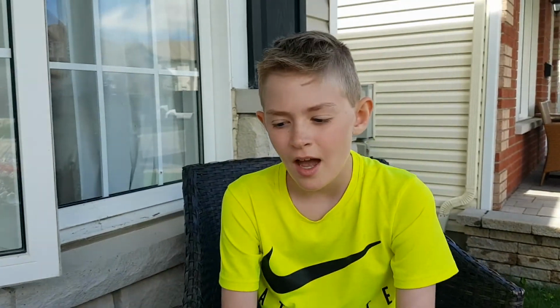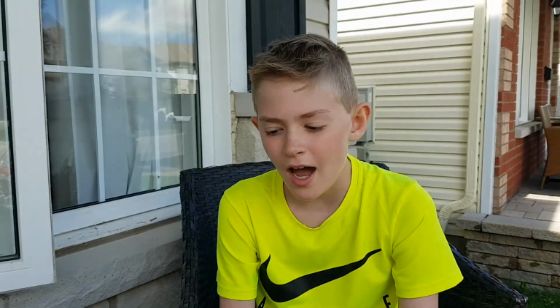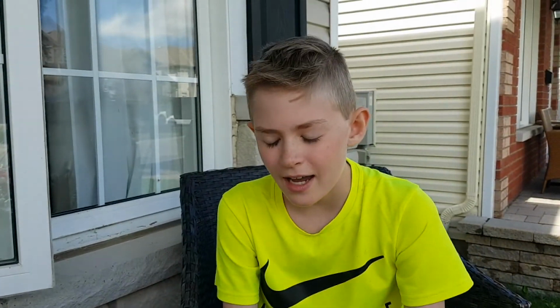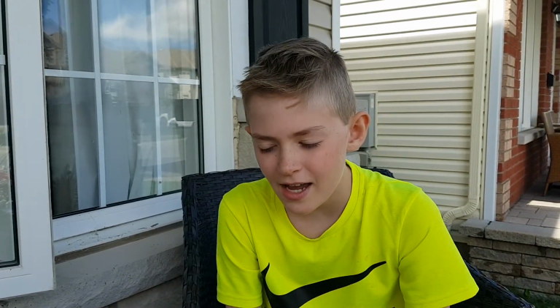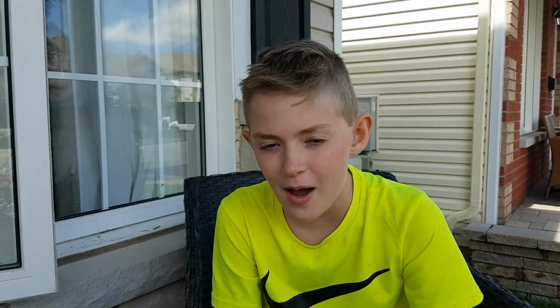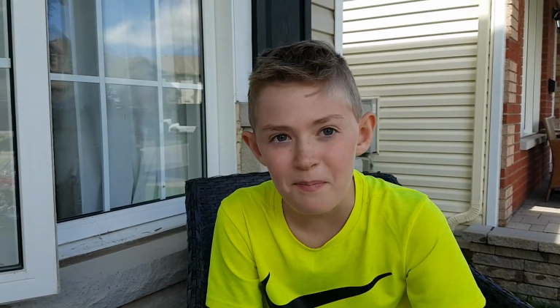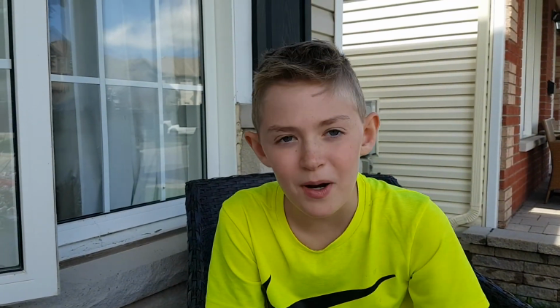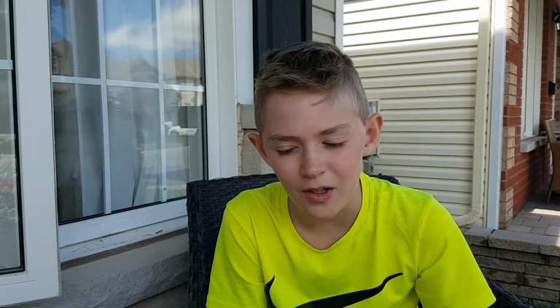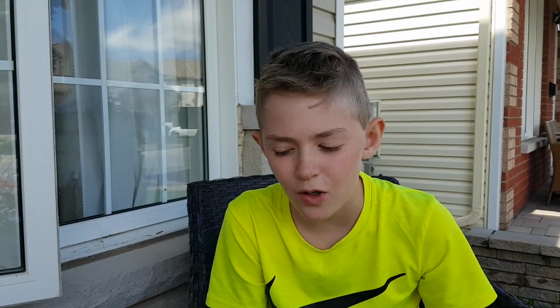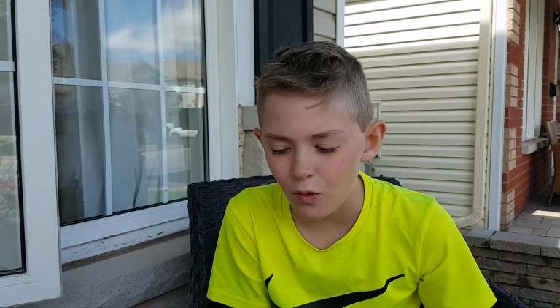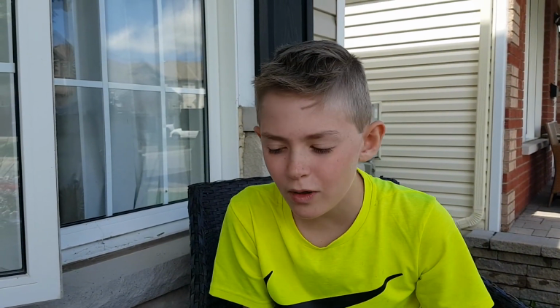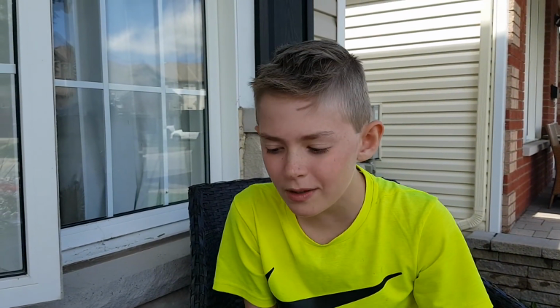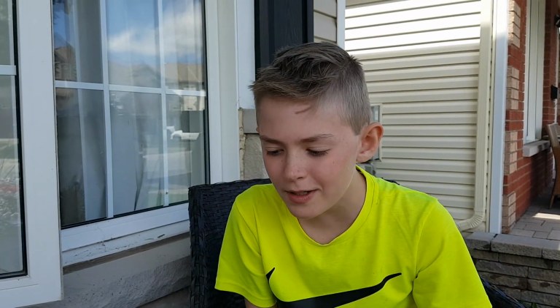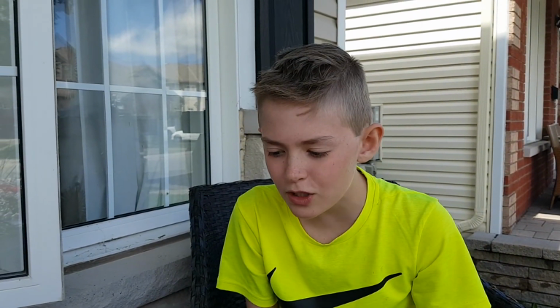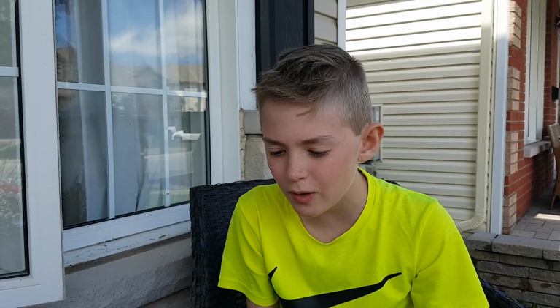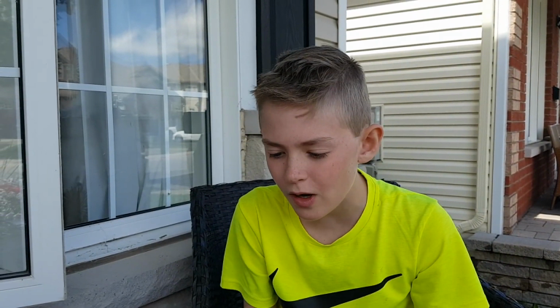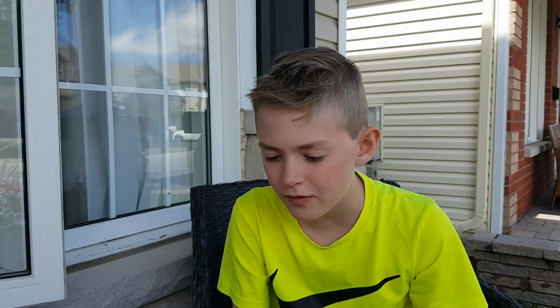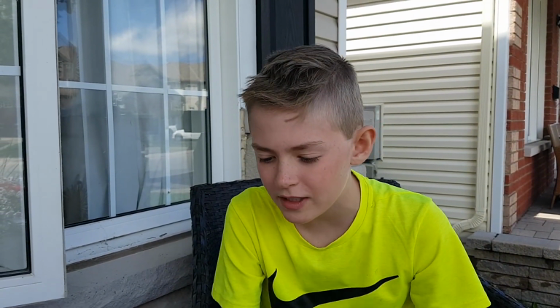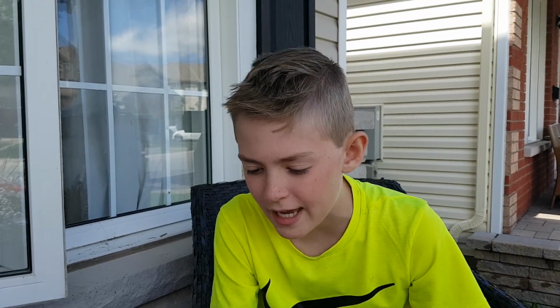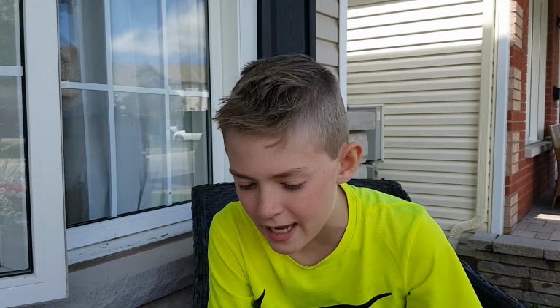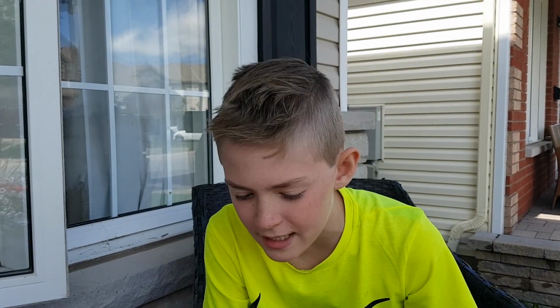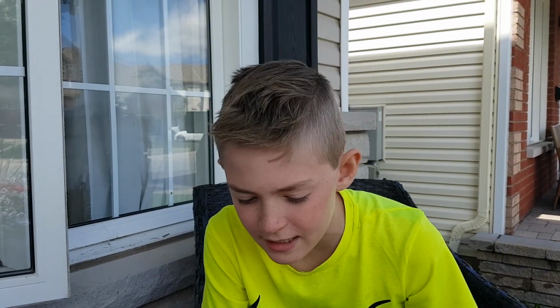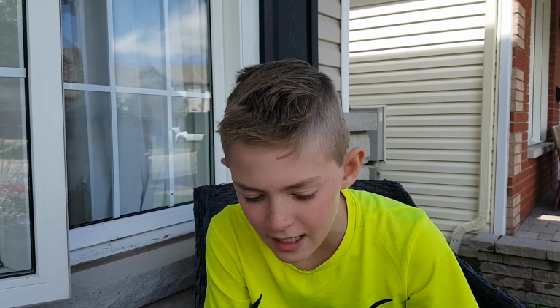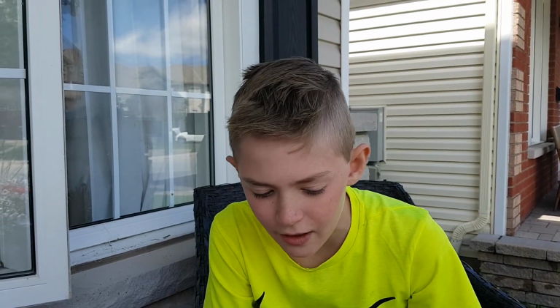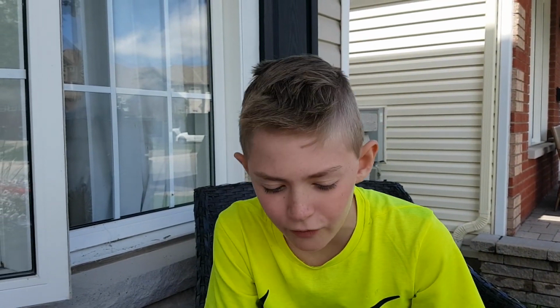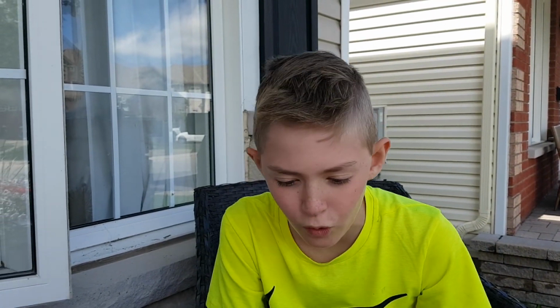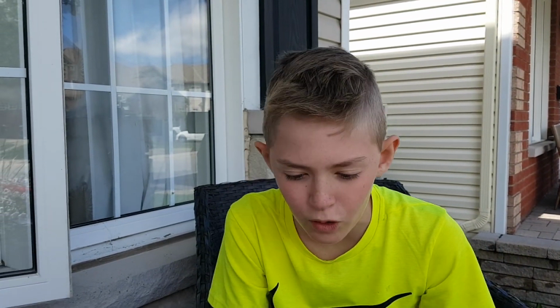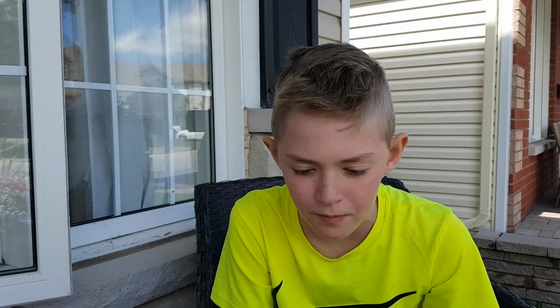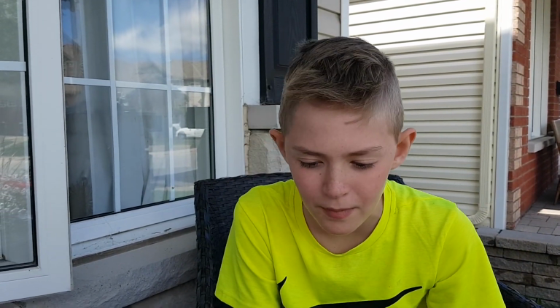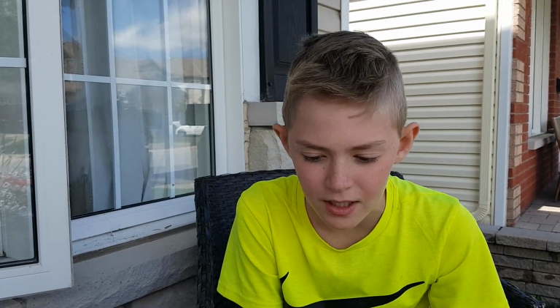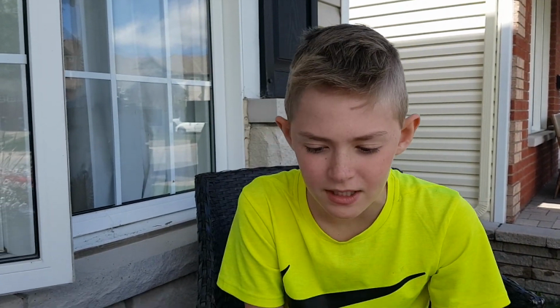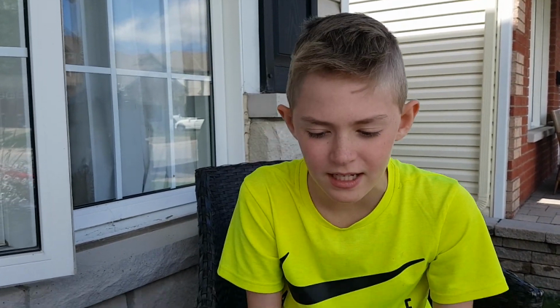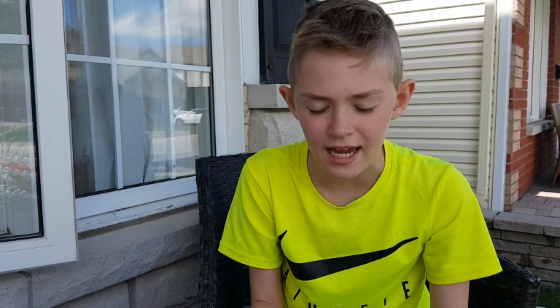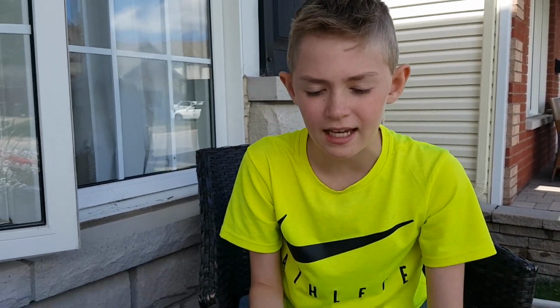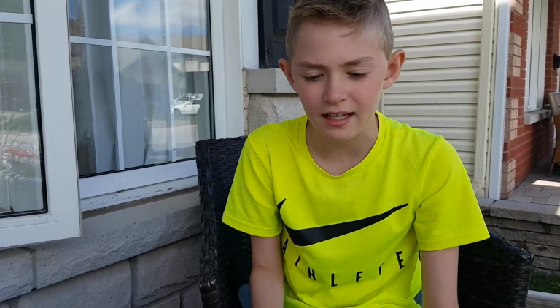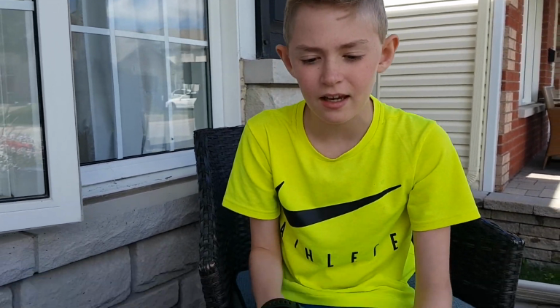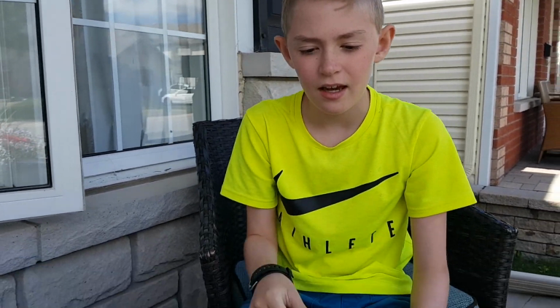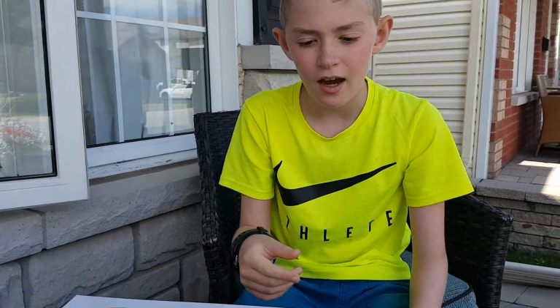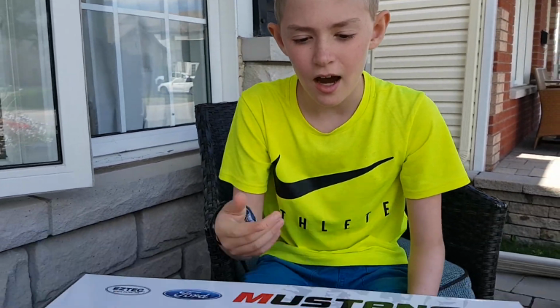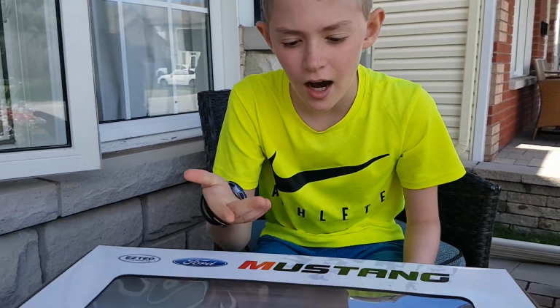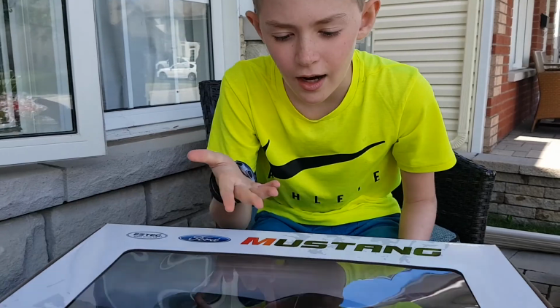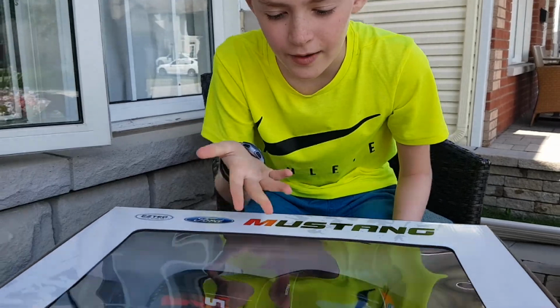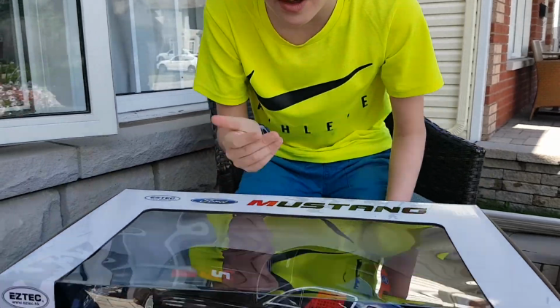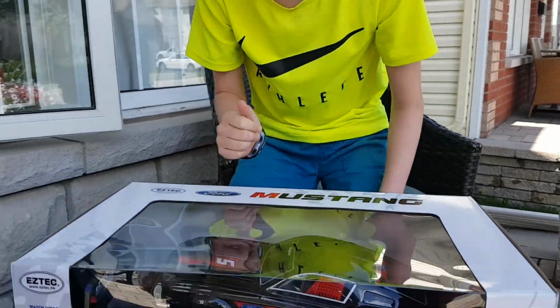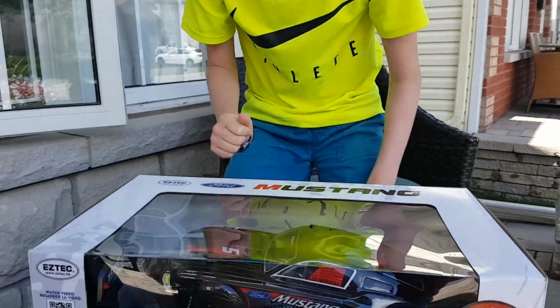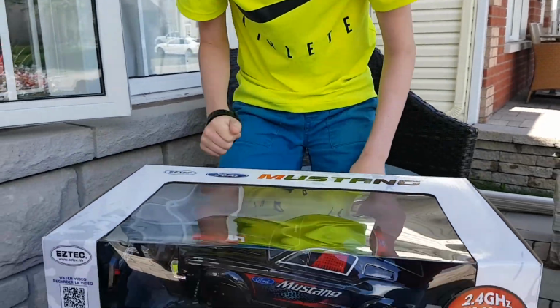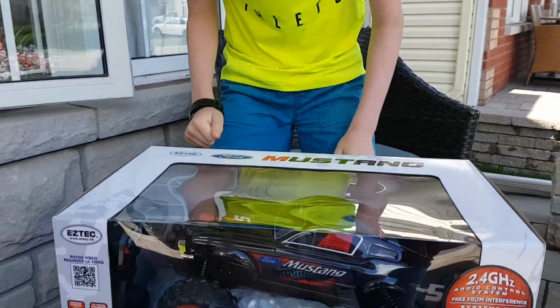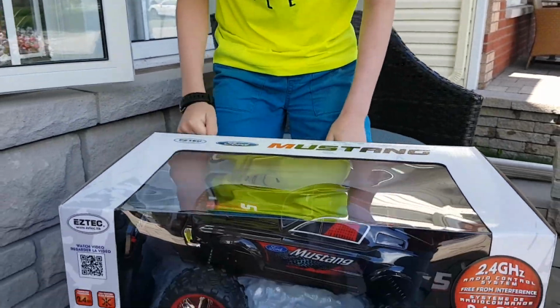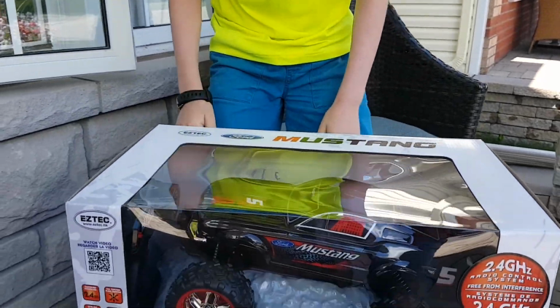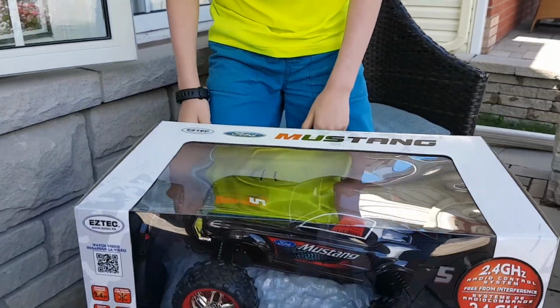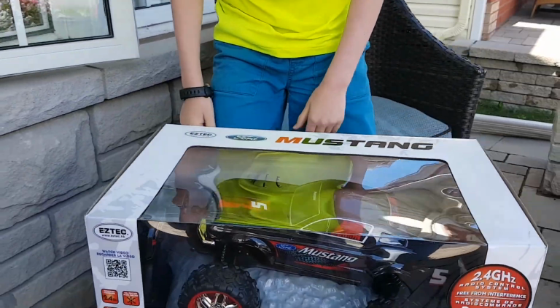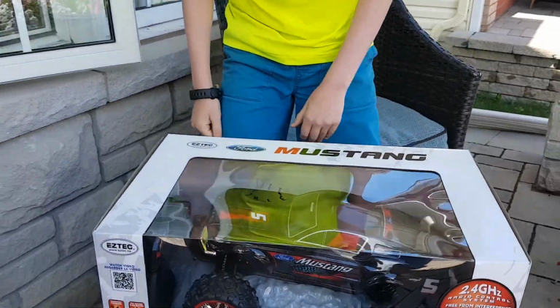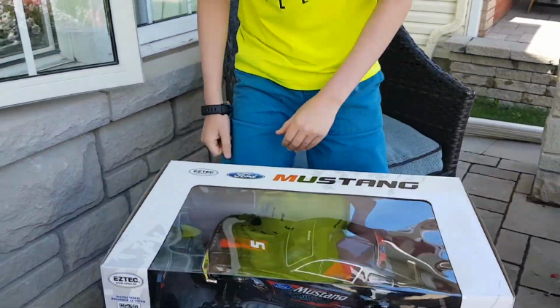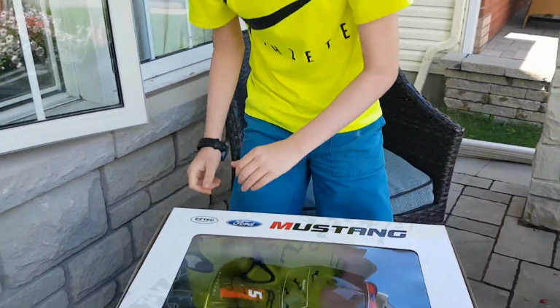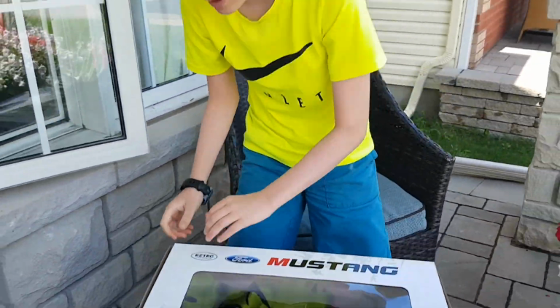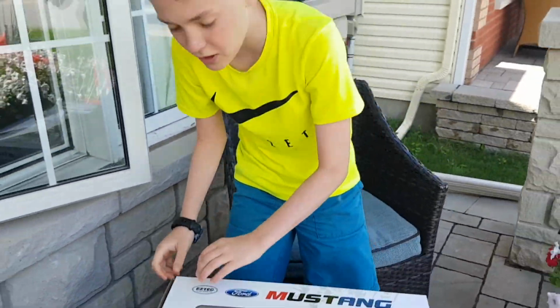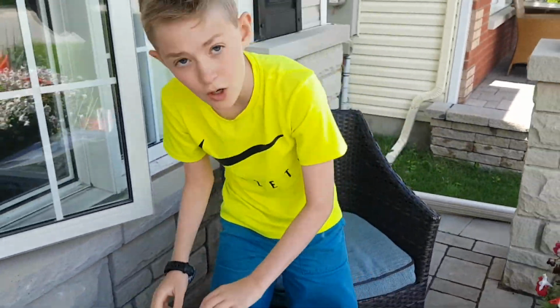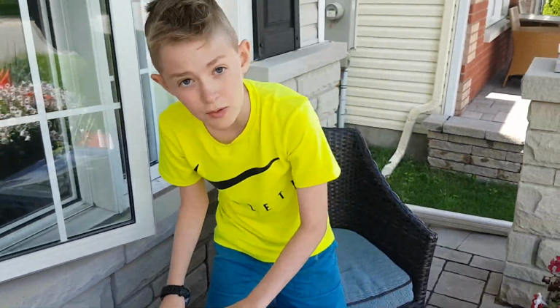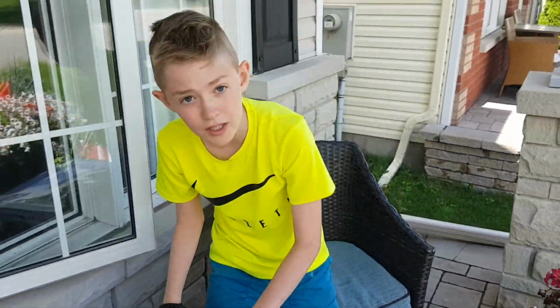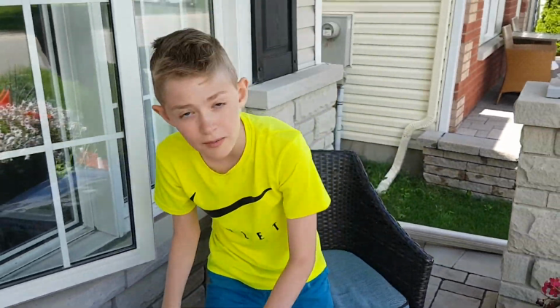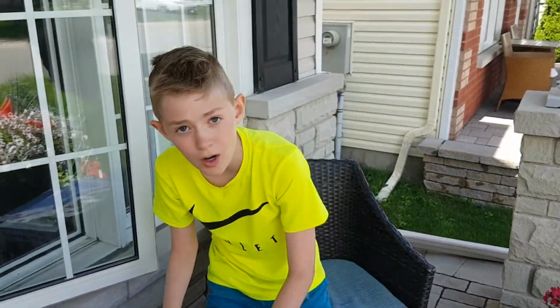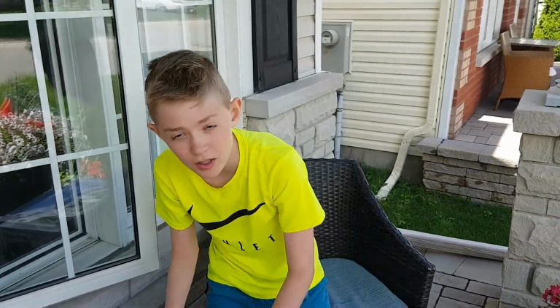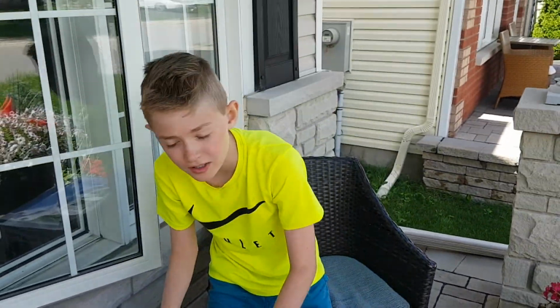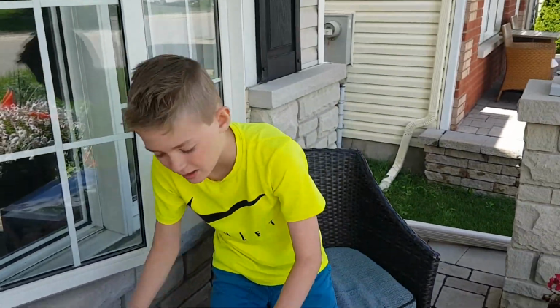Hi, I'm Parker. We're going to be showing off the EasyTech Mustang RC car. Let's start with the unboxing.